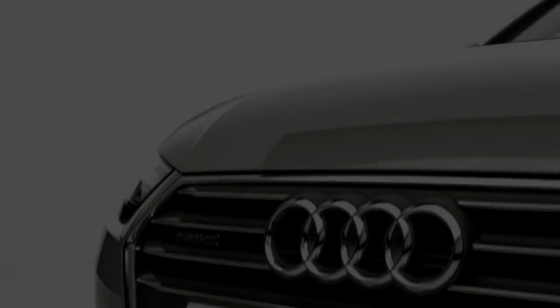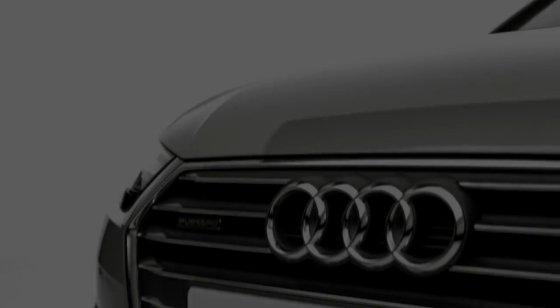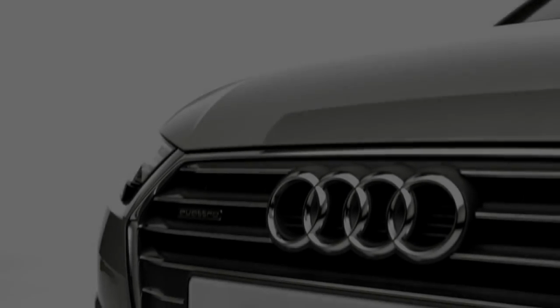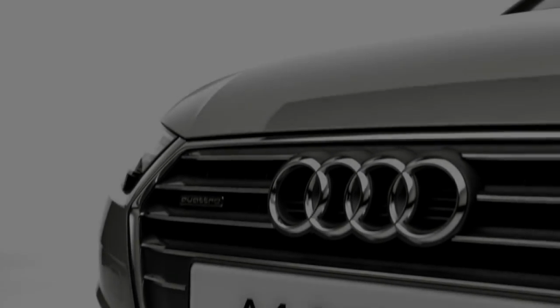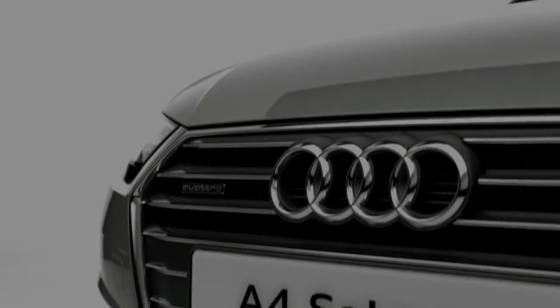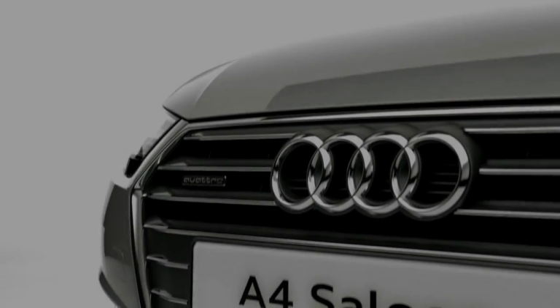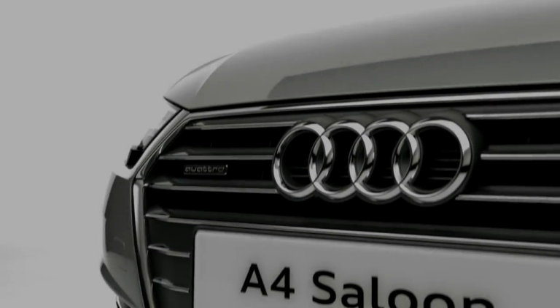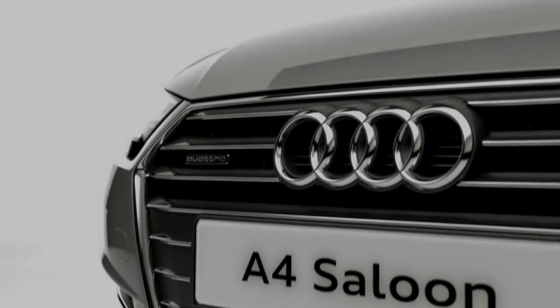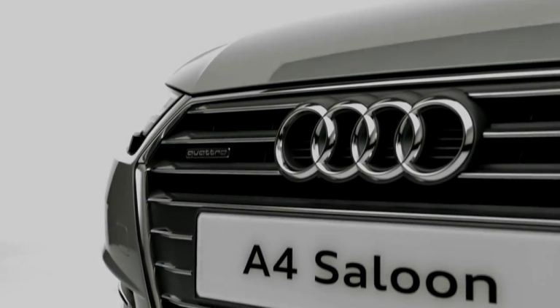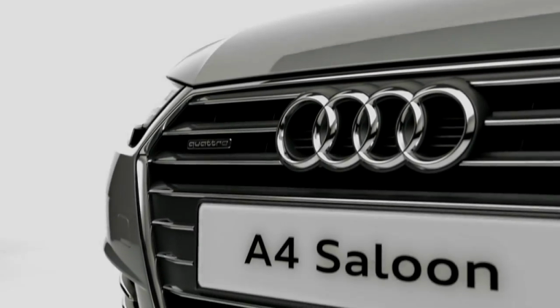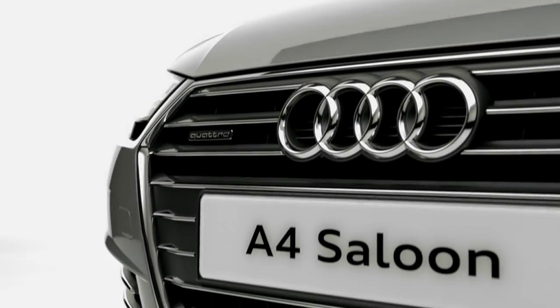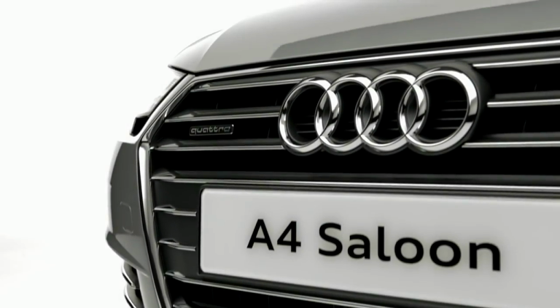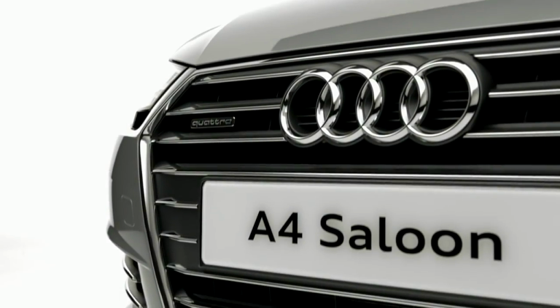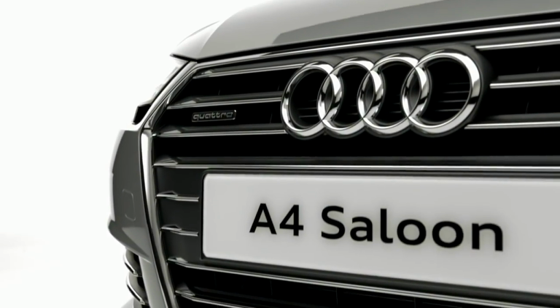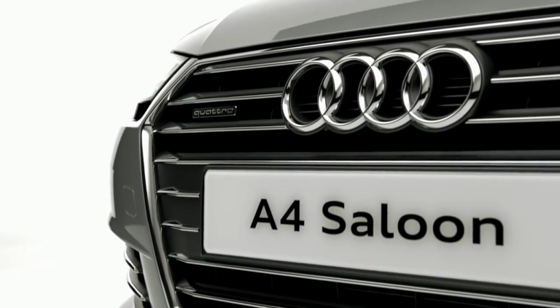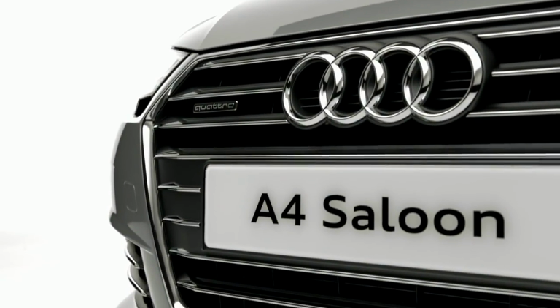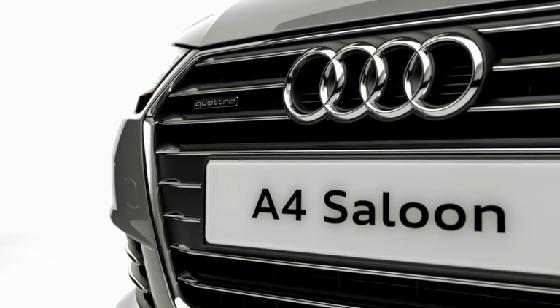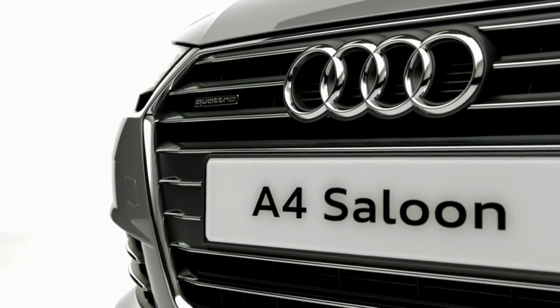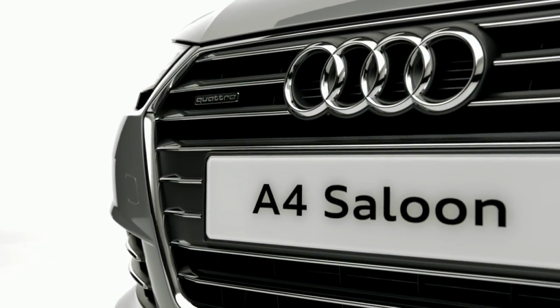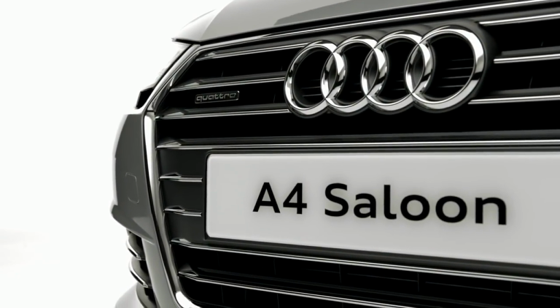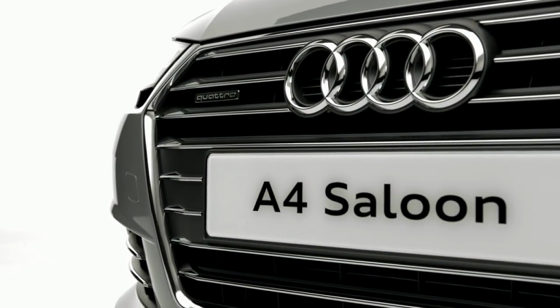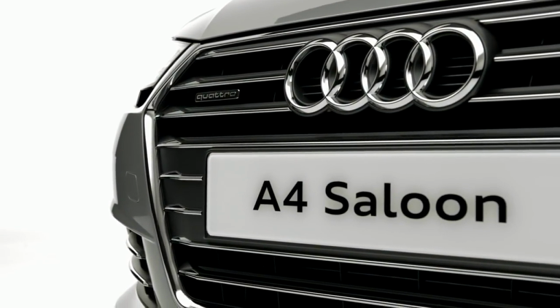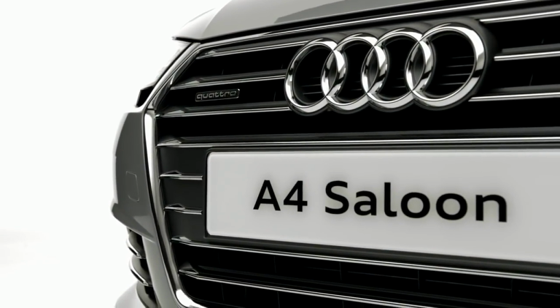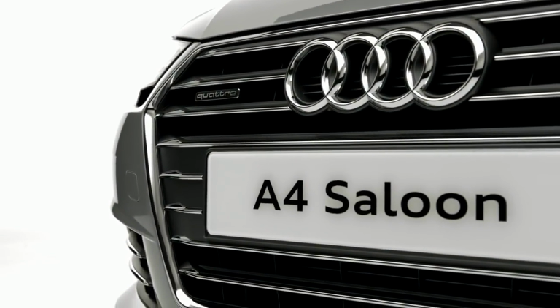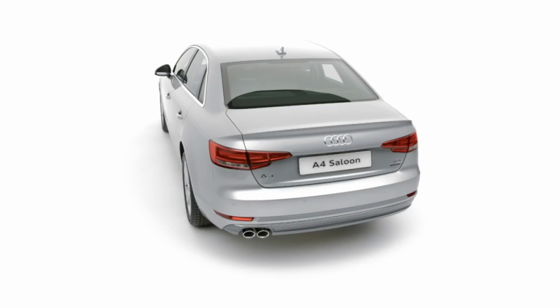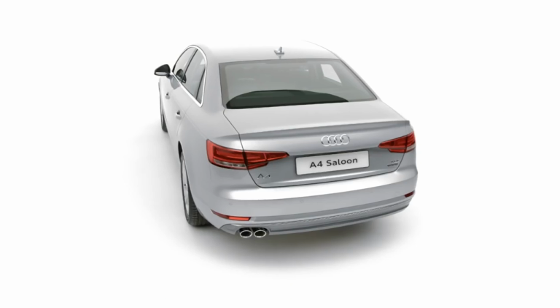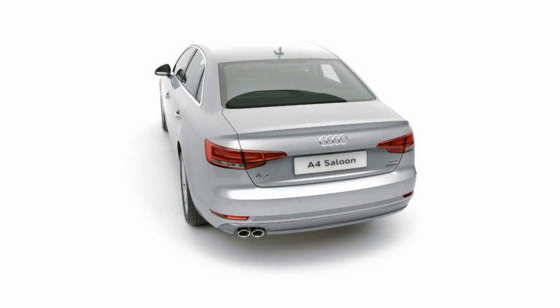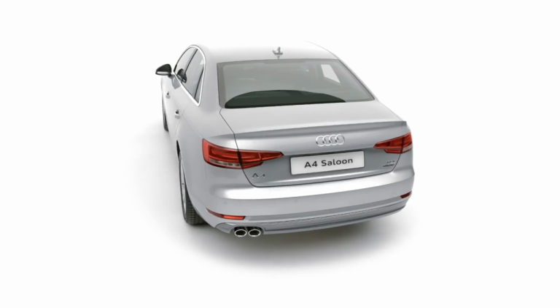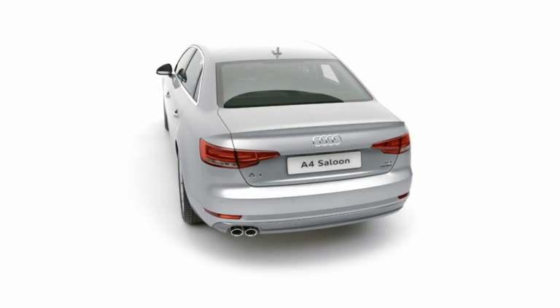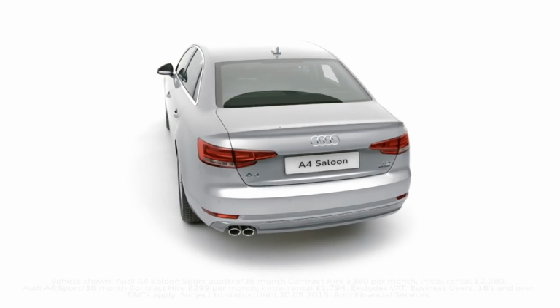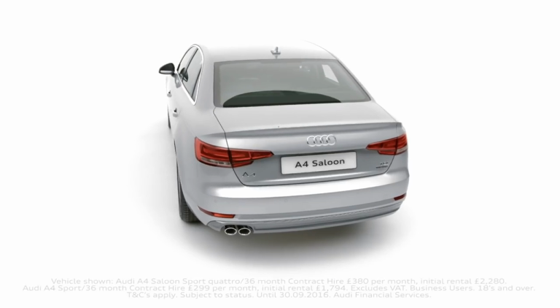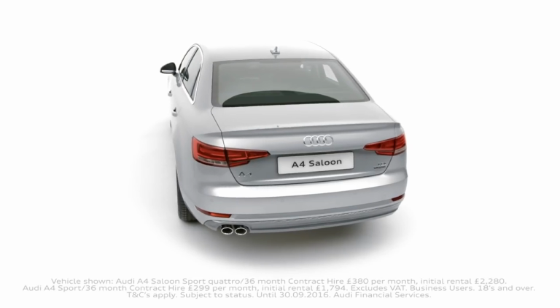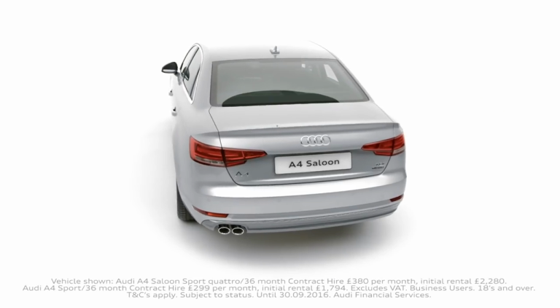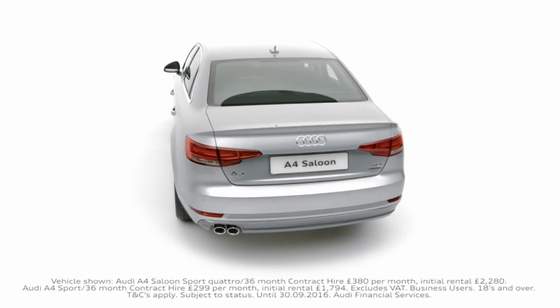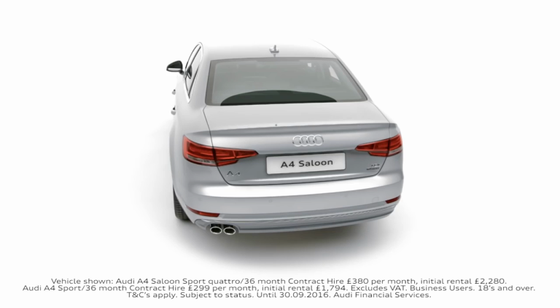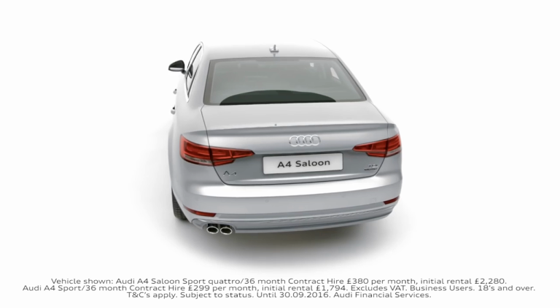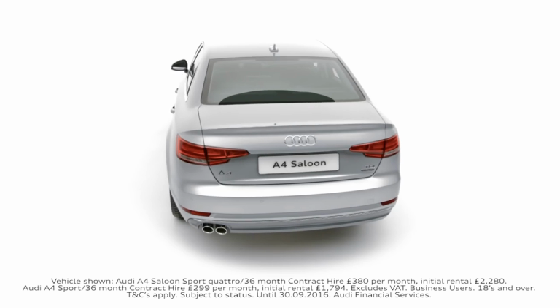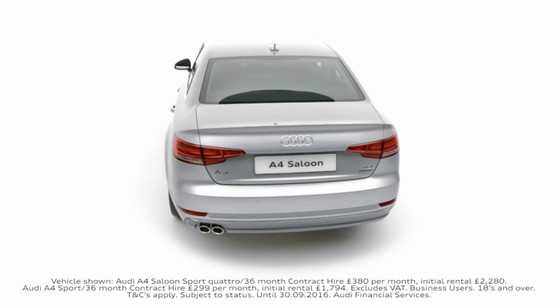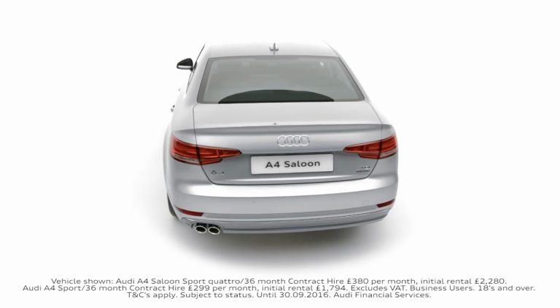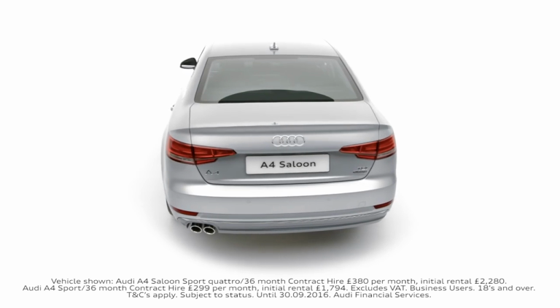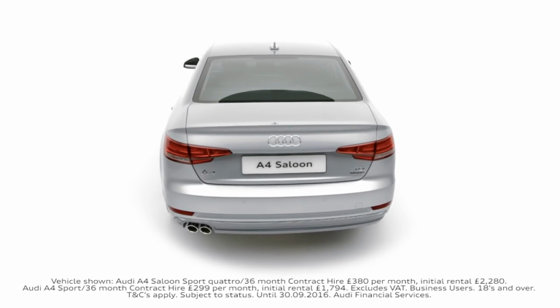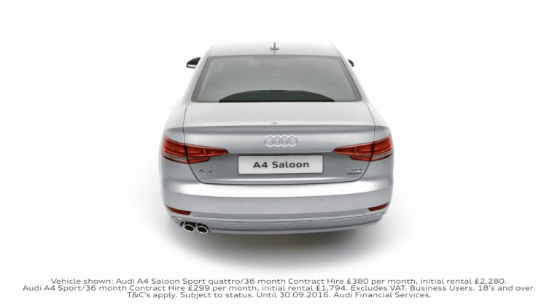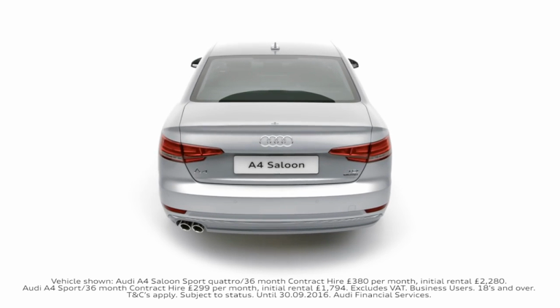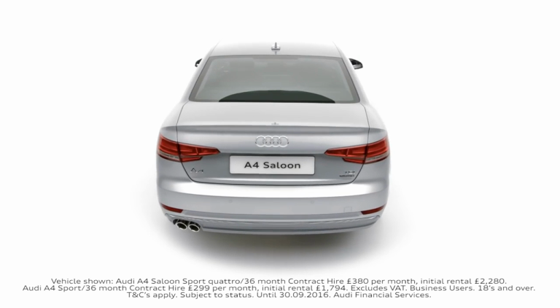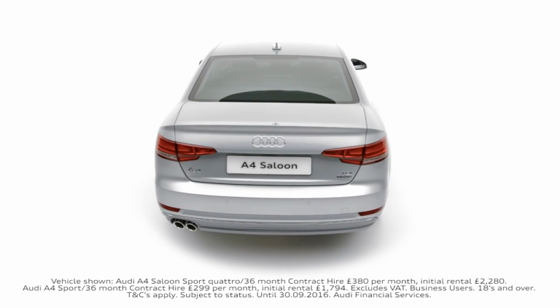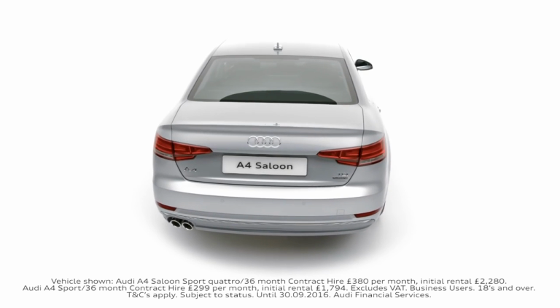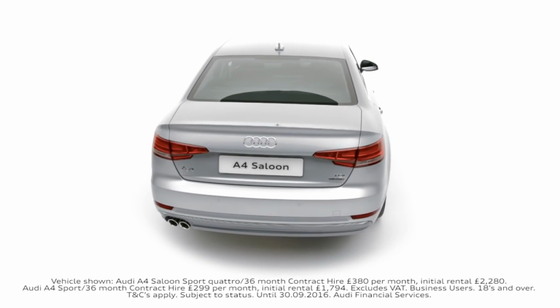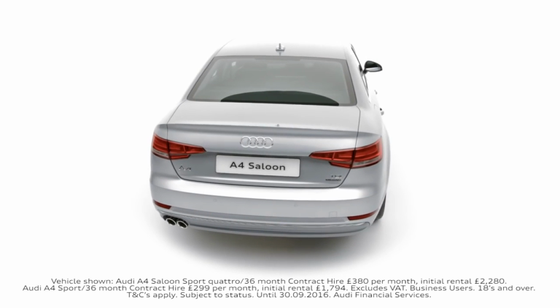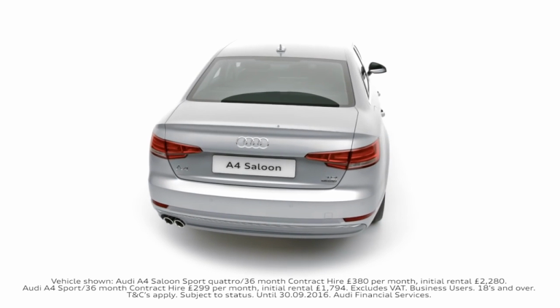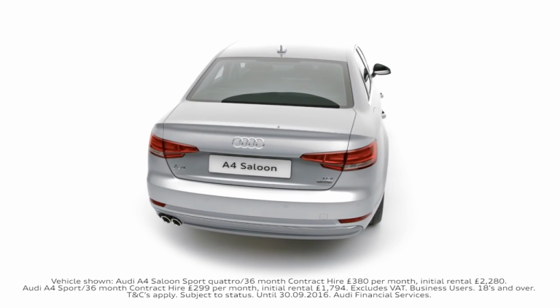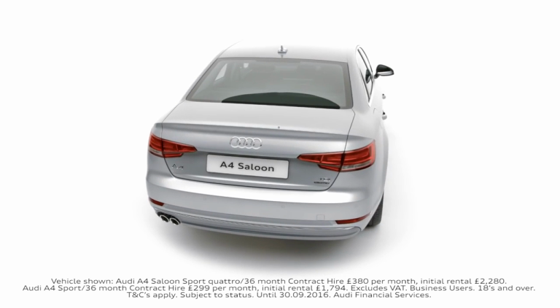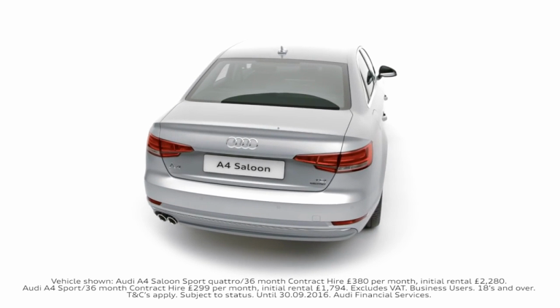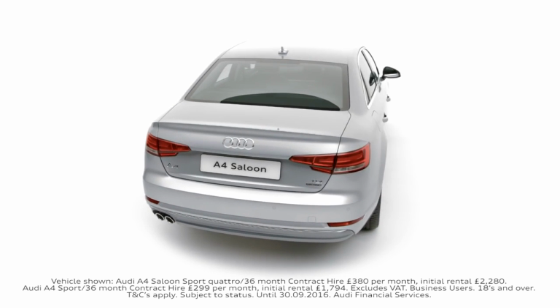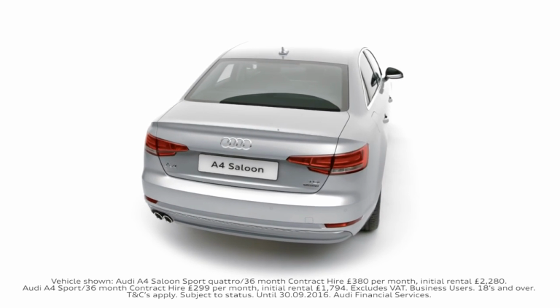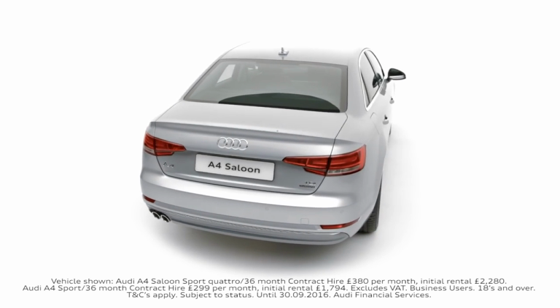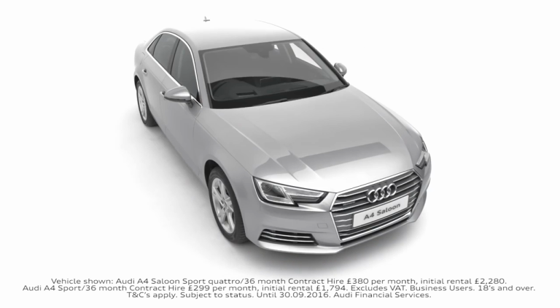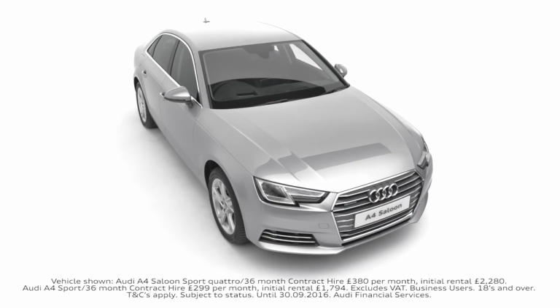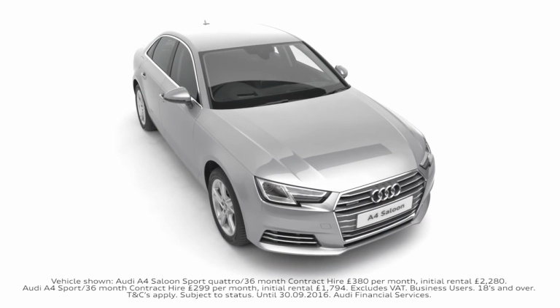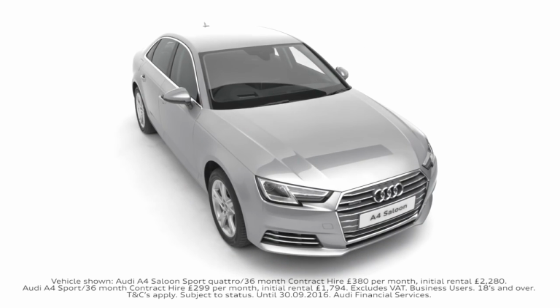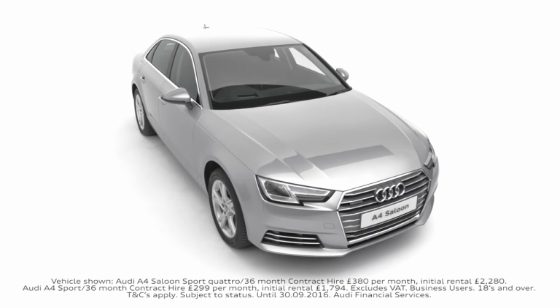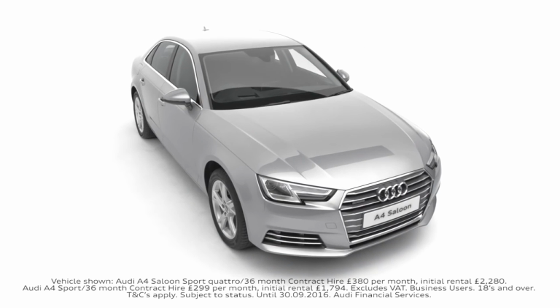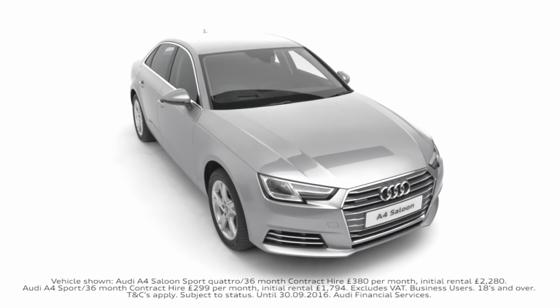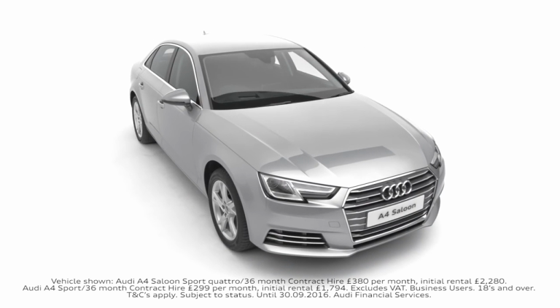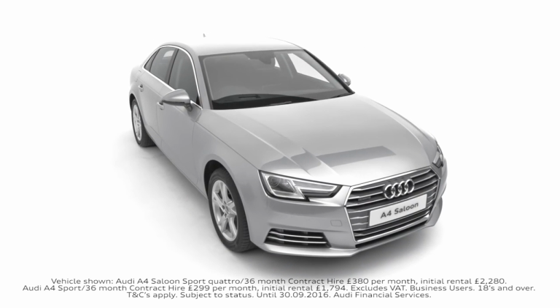And for a limited time only, the A4 range is available from just £299 per month to business users.